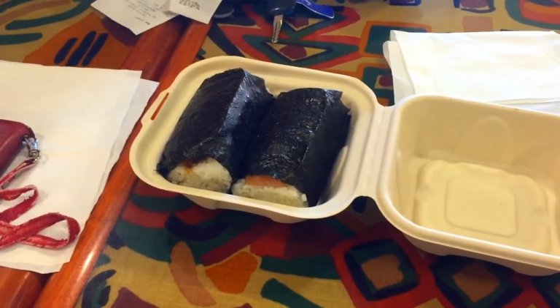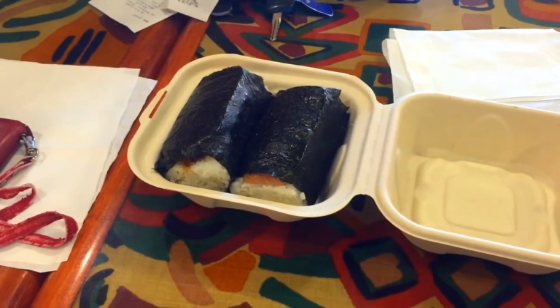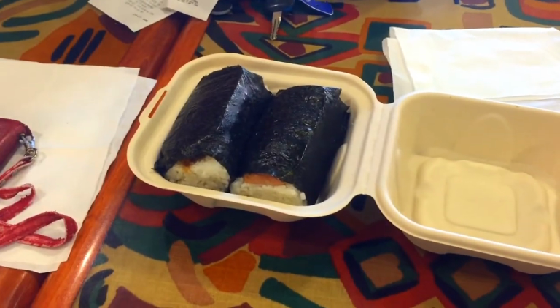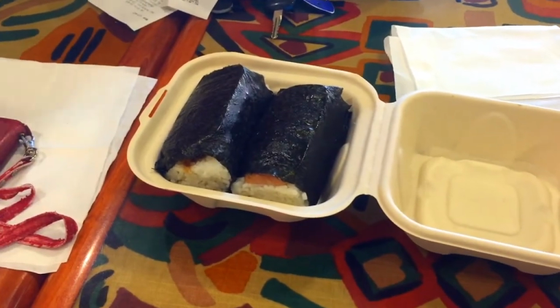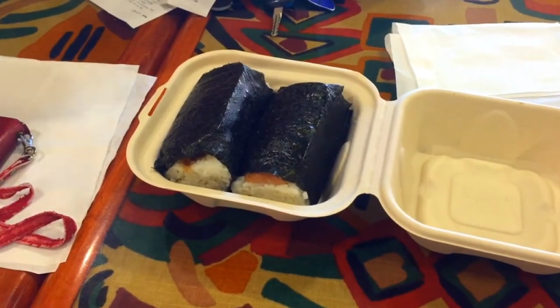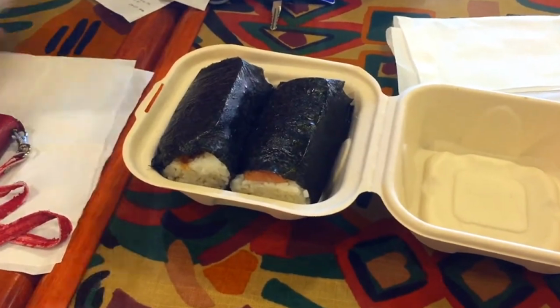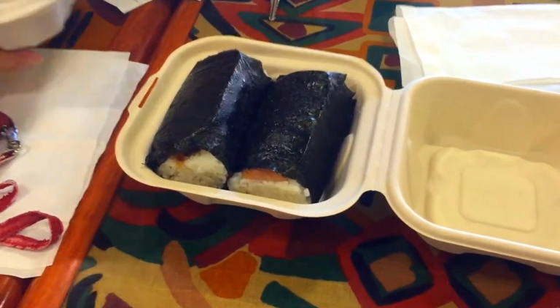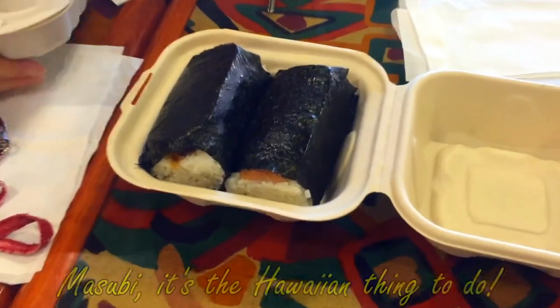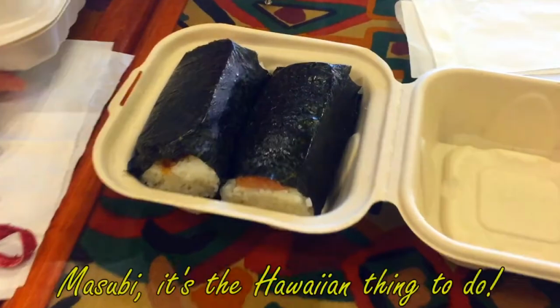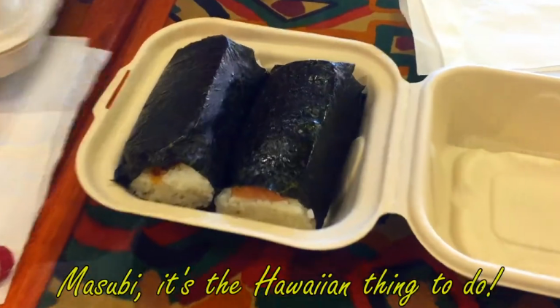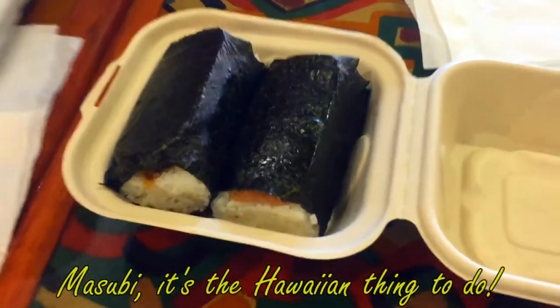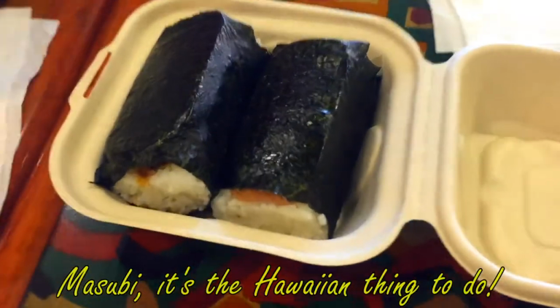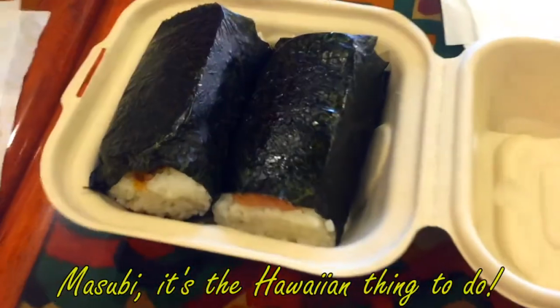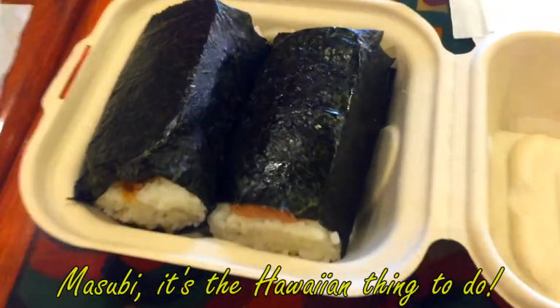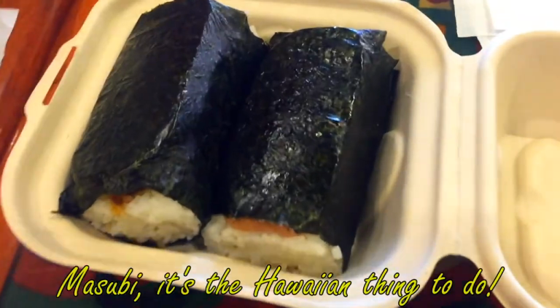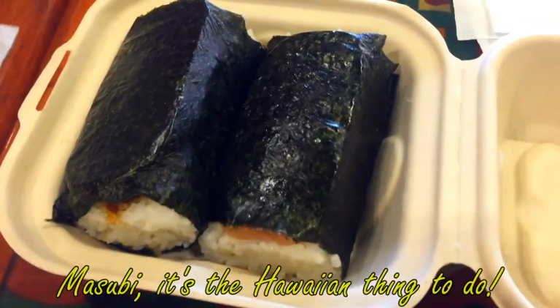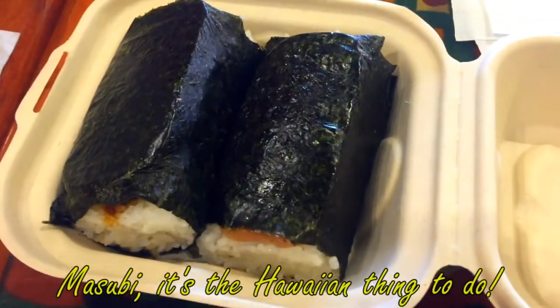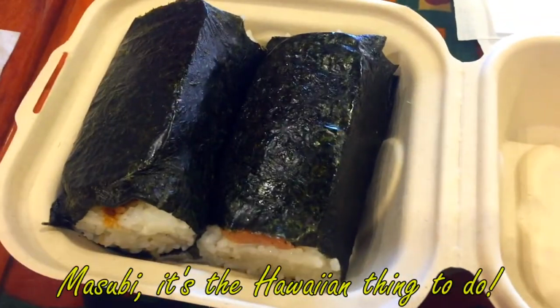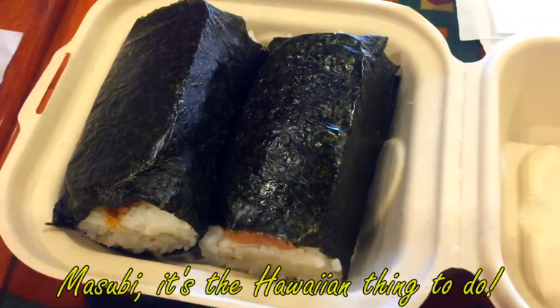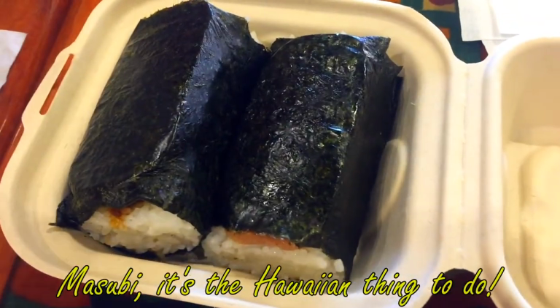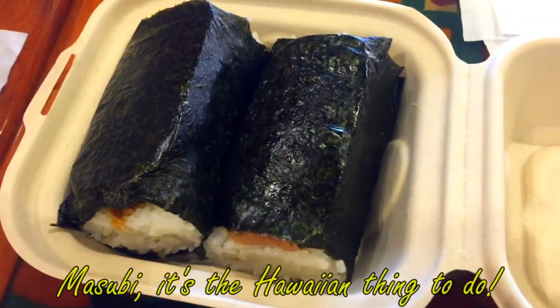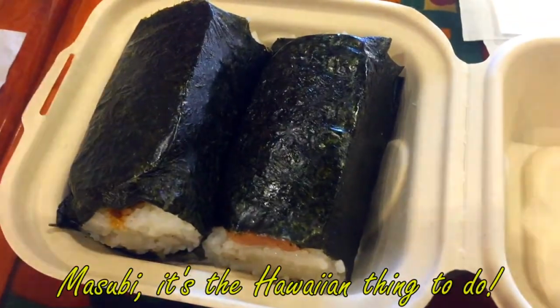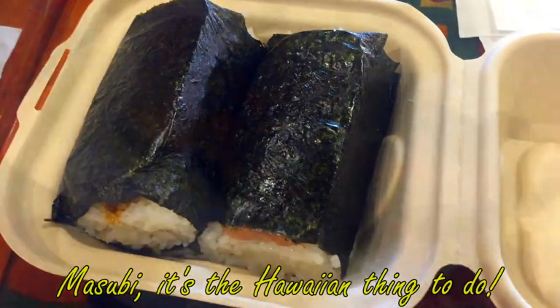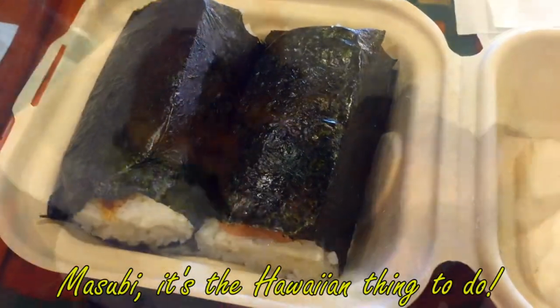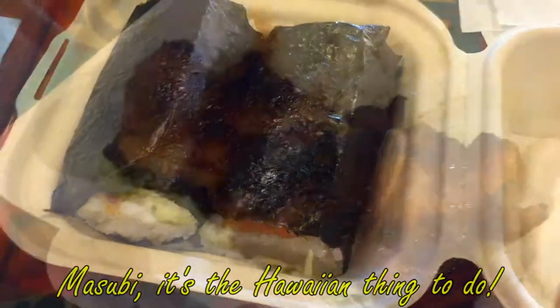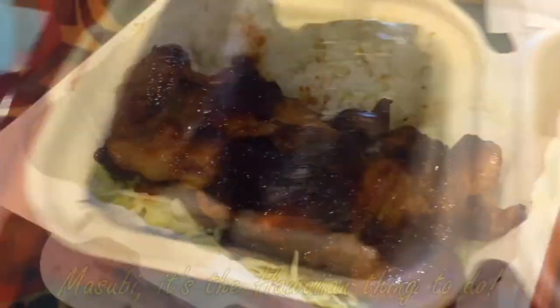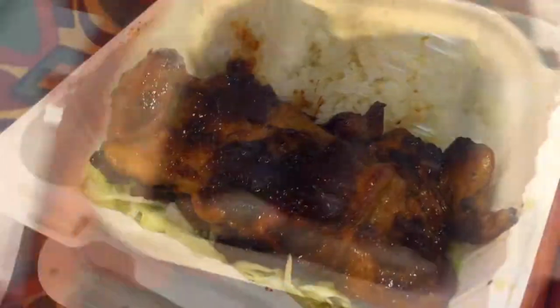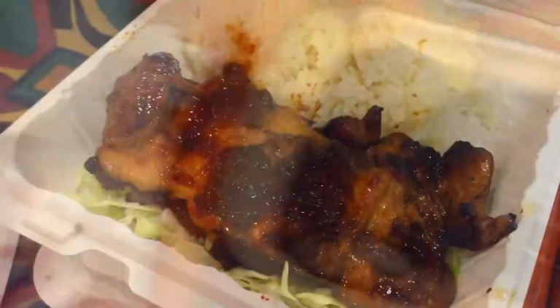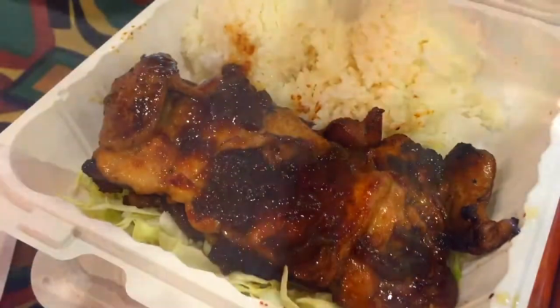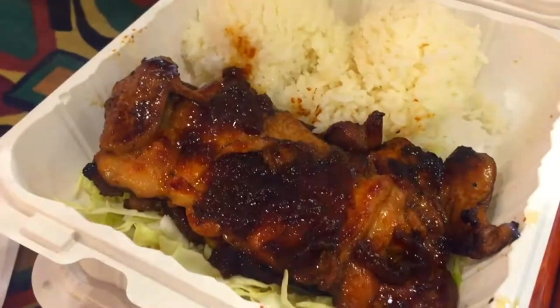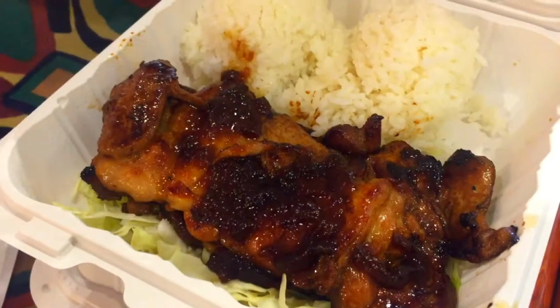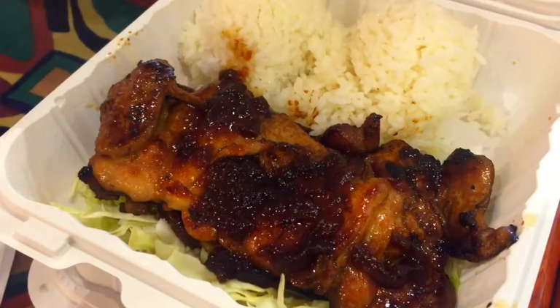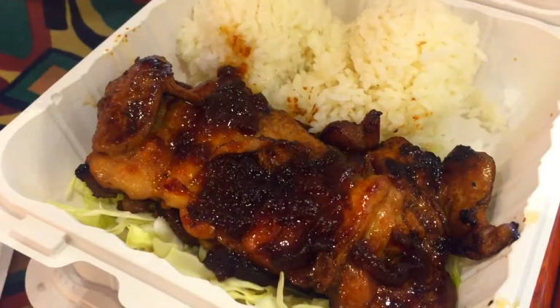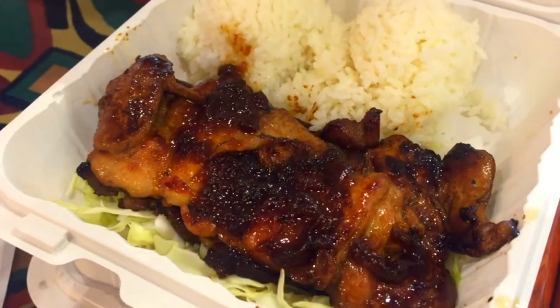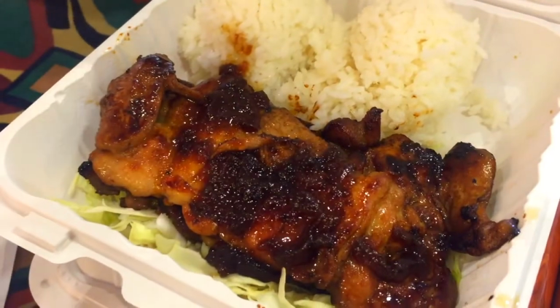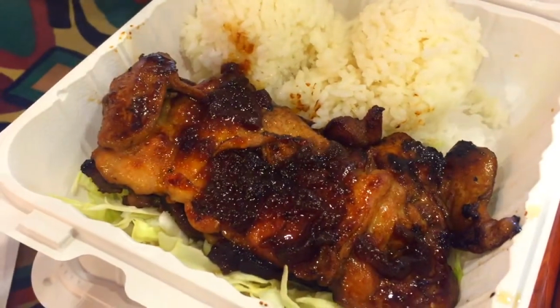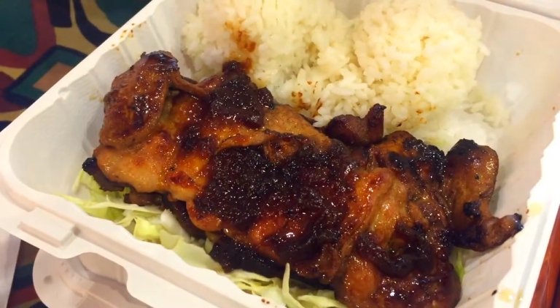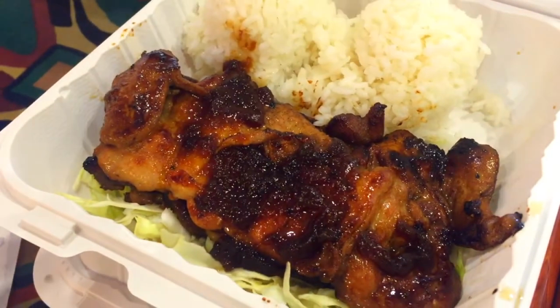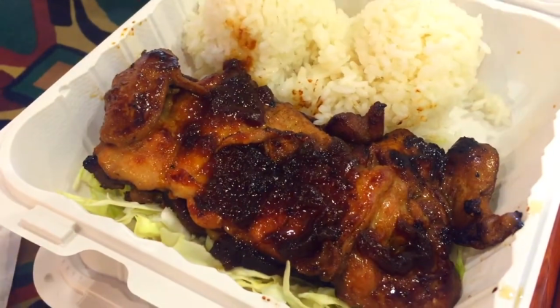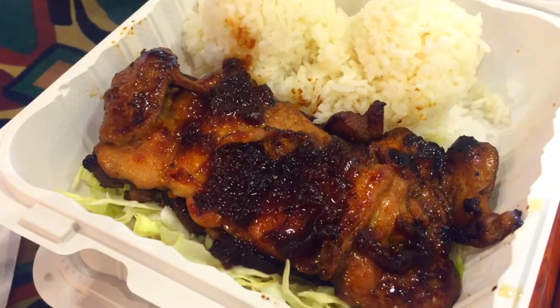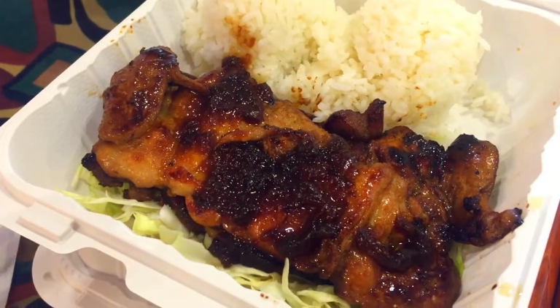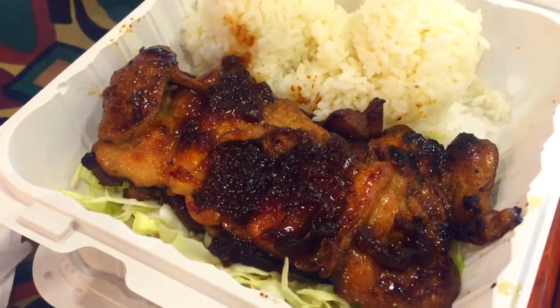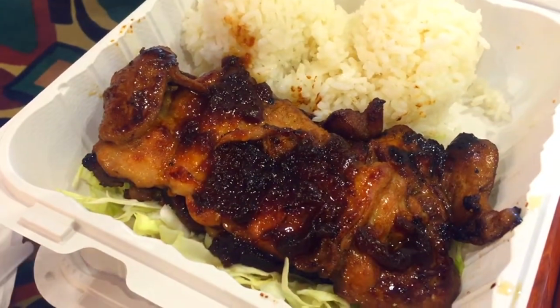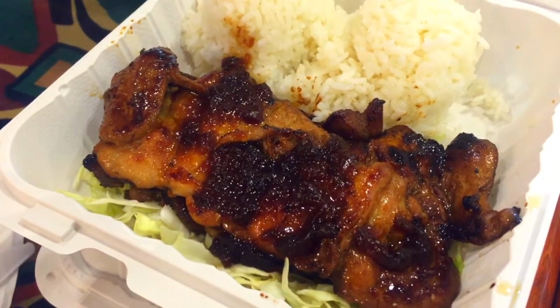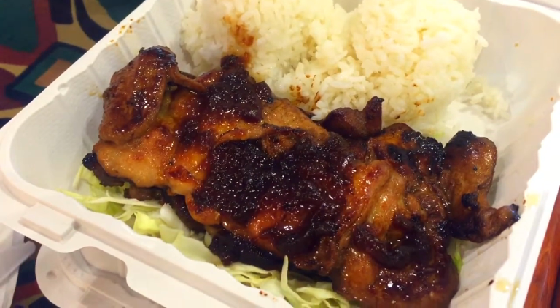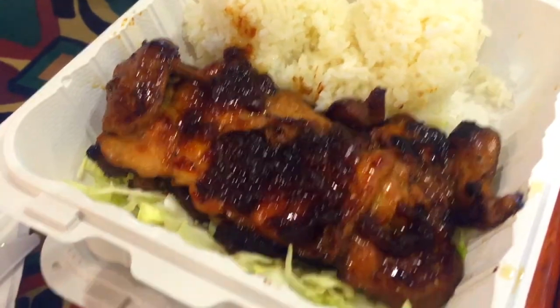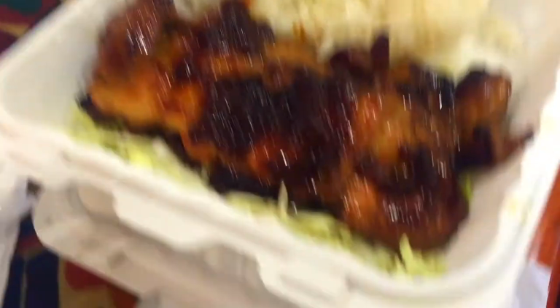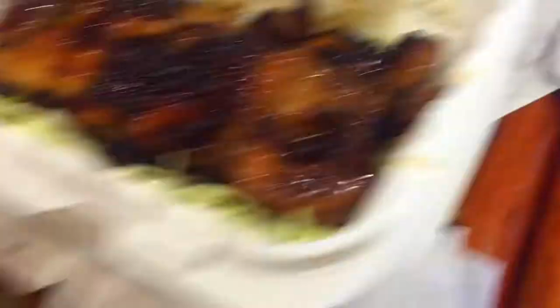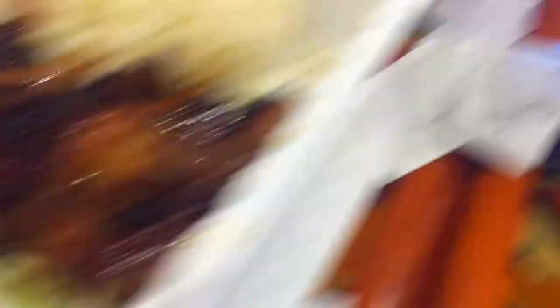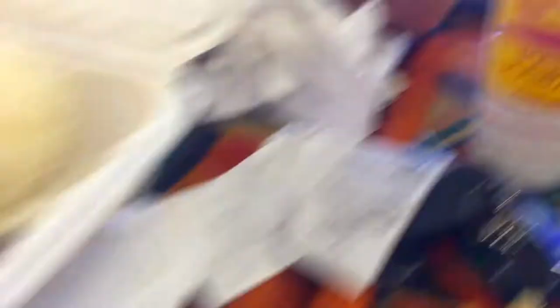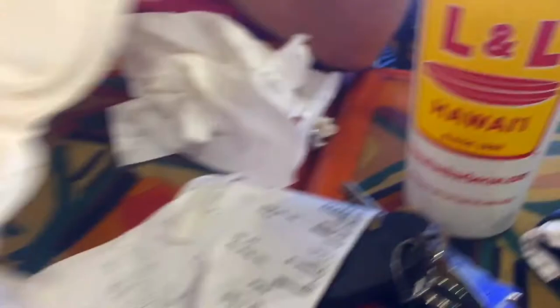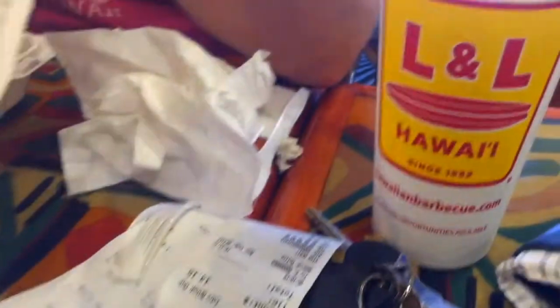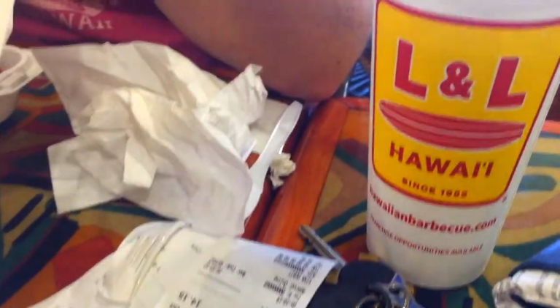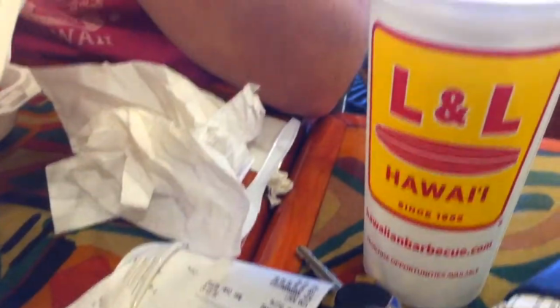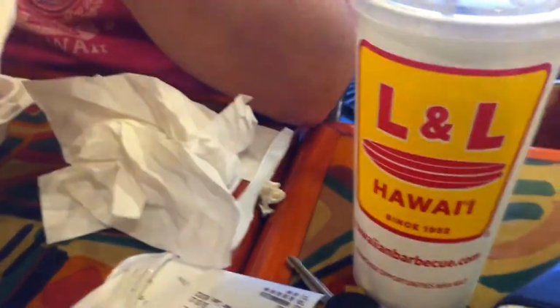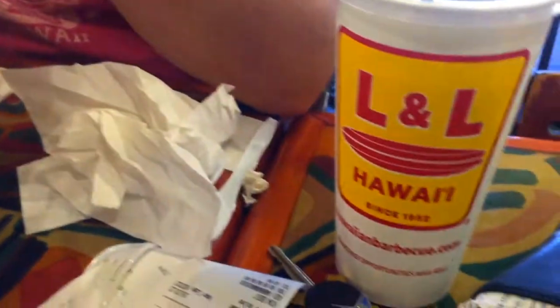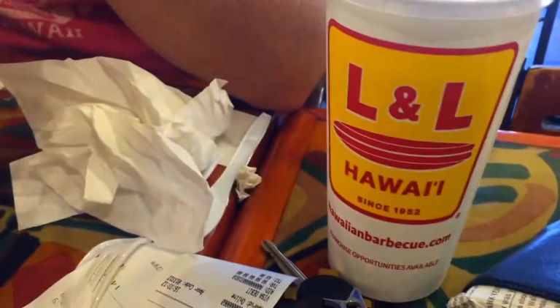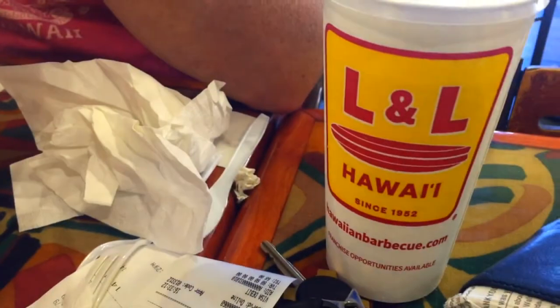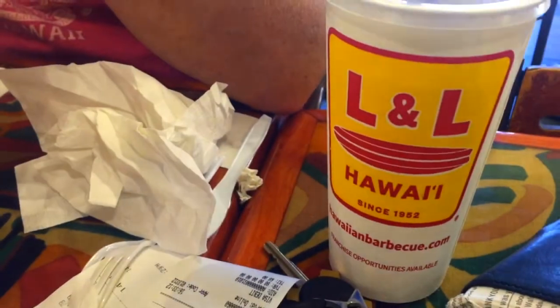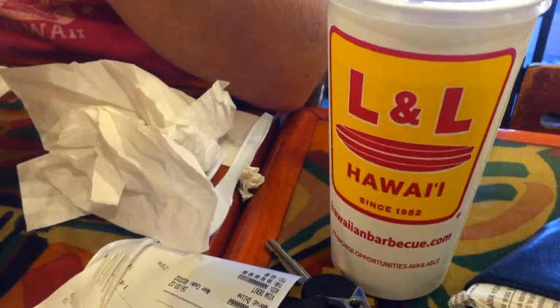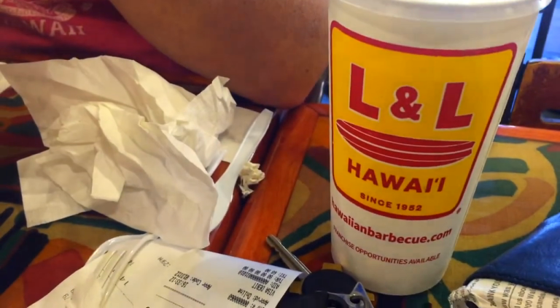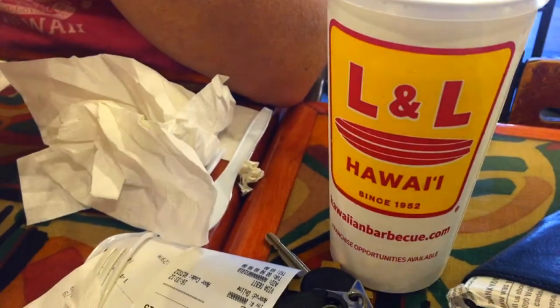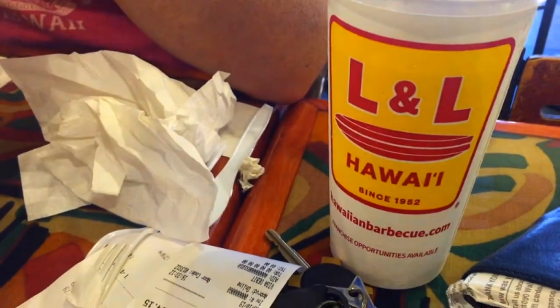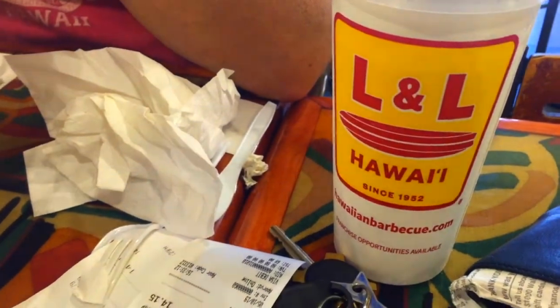We're going to dine Hawaiian style. We've got musubi, L&L barbecue chicken, L&L lite.